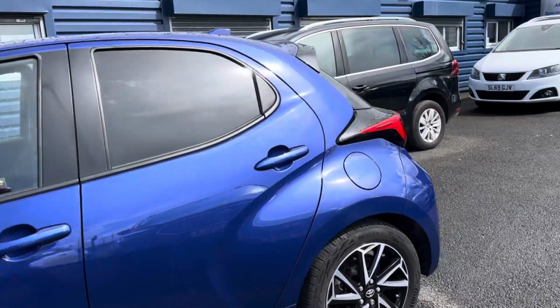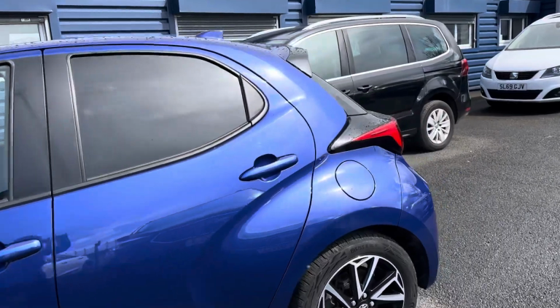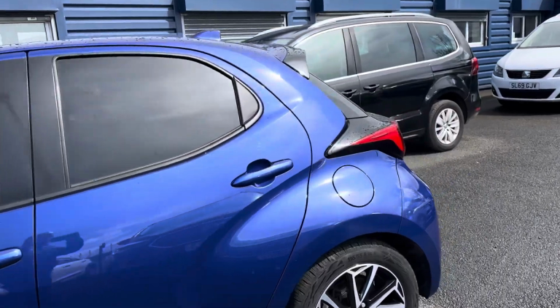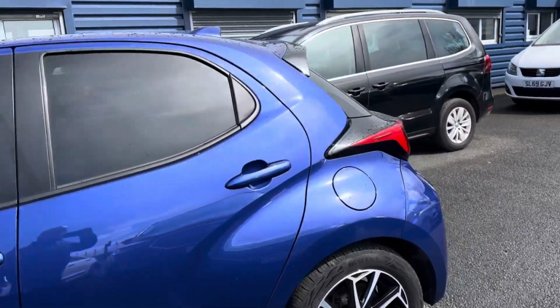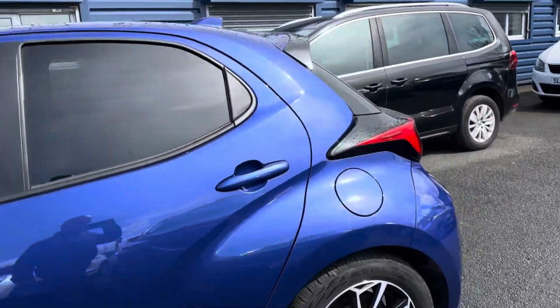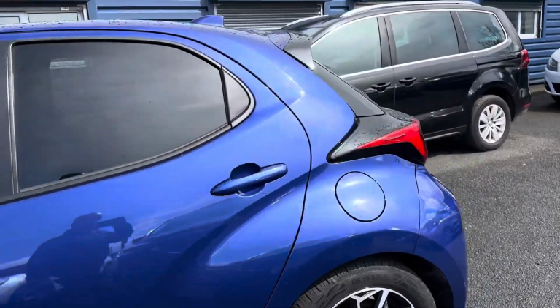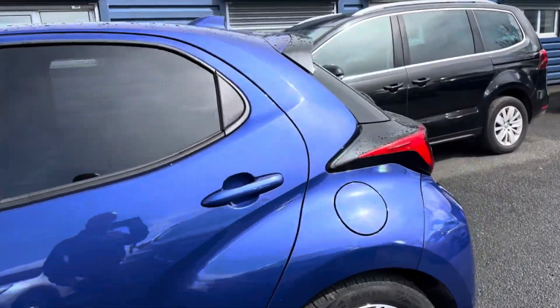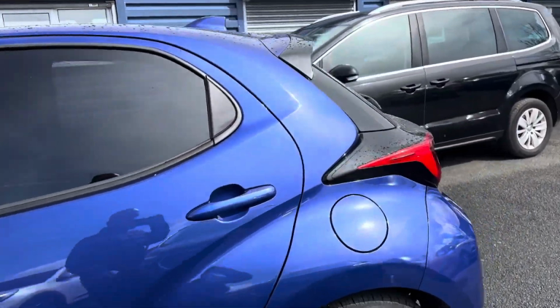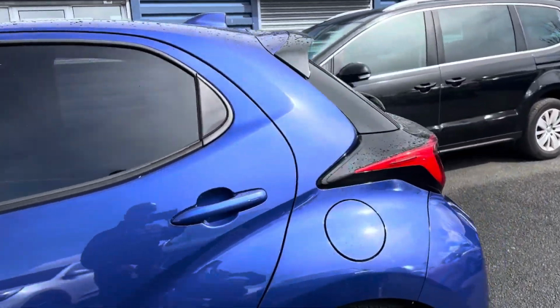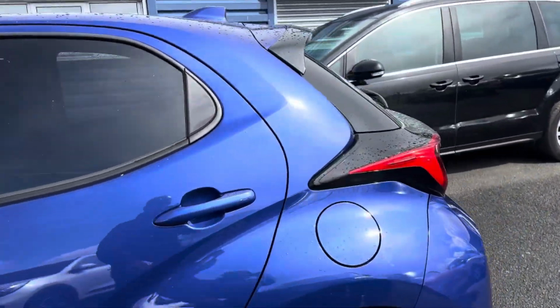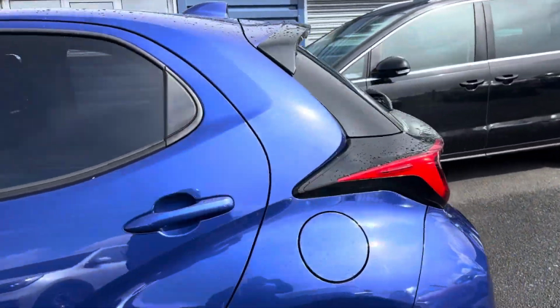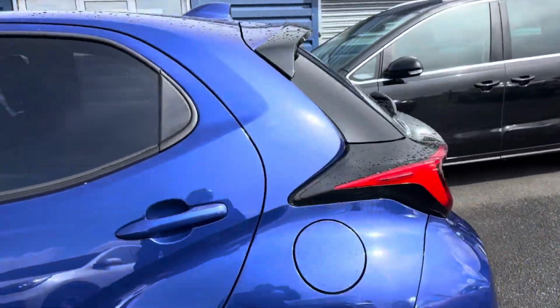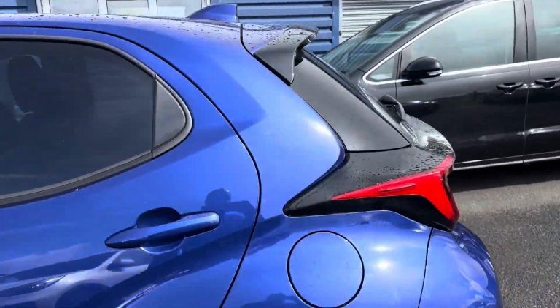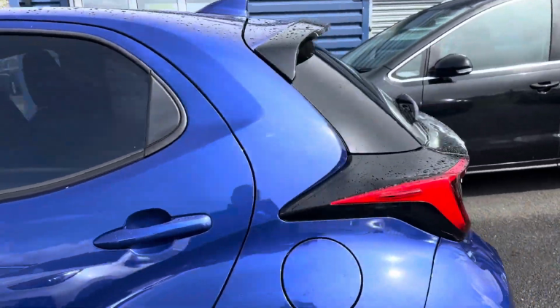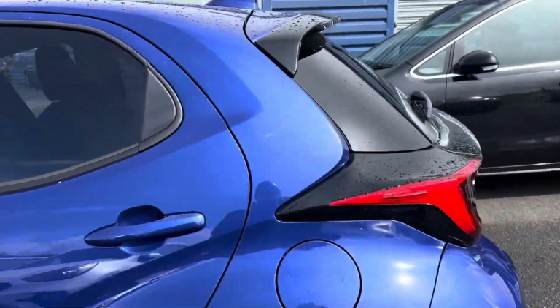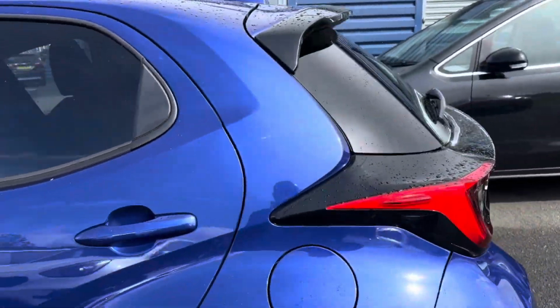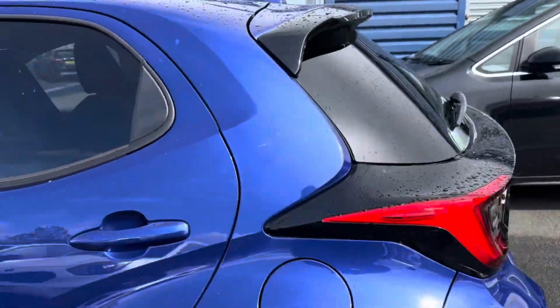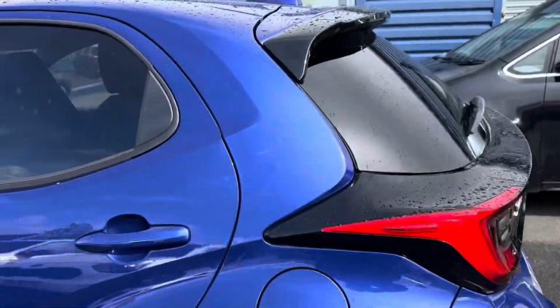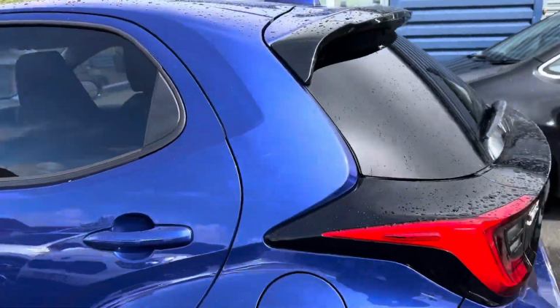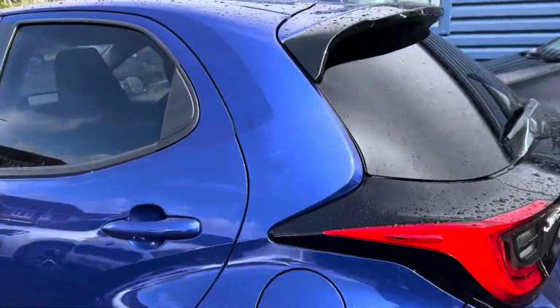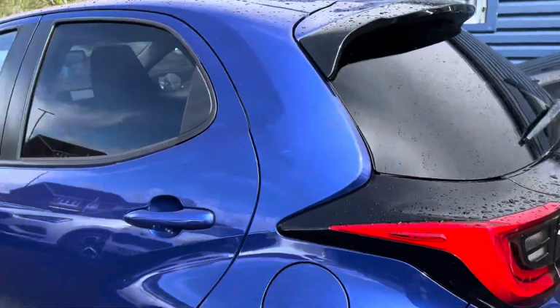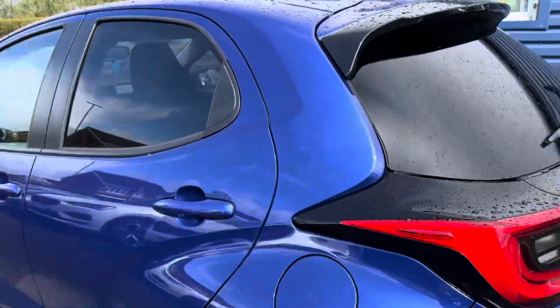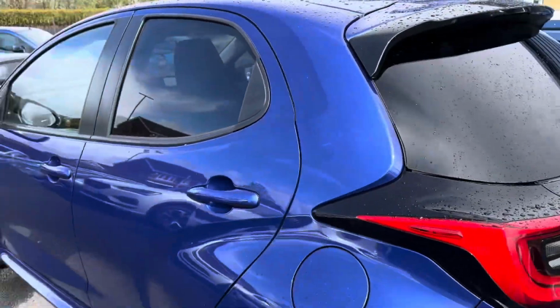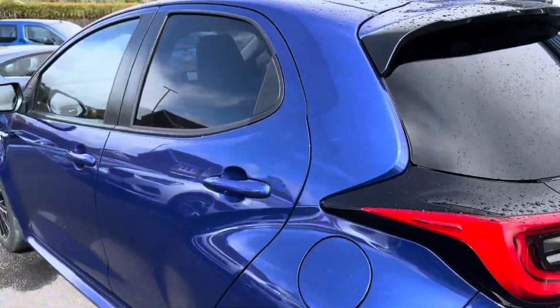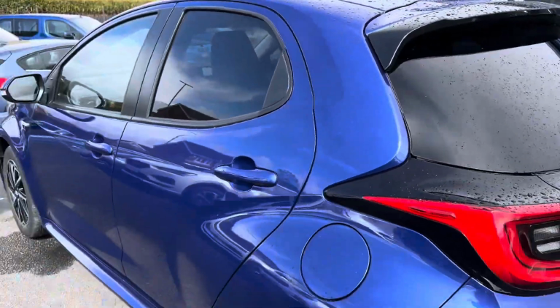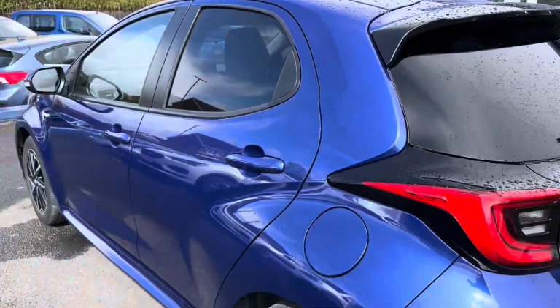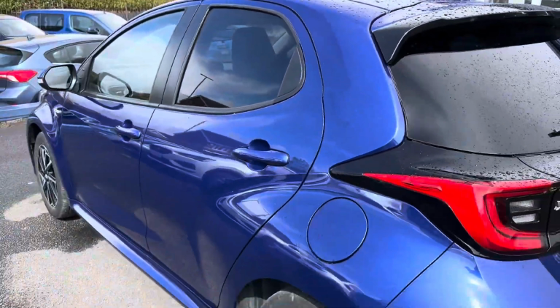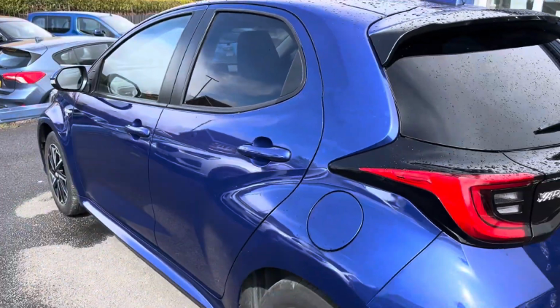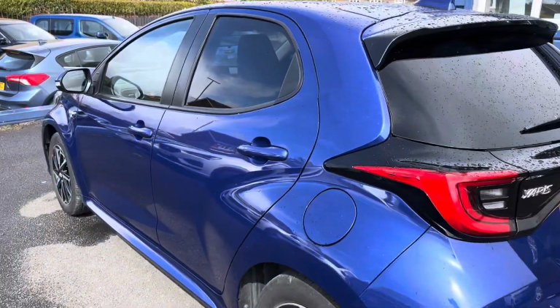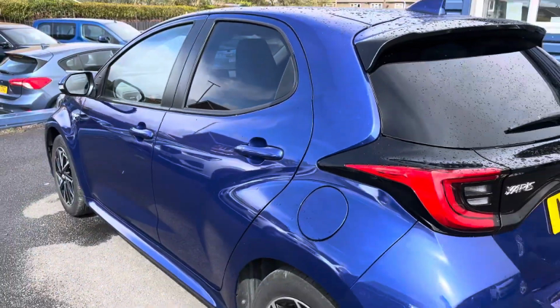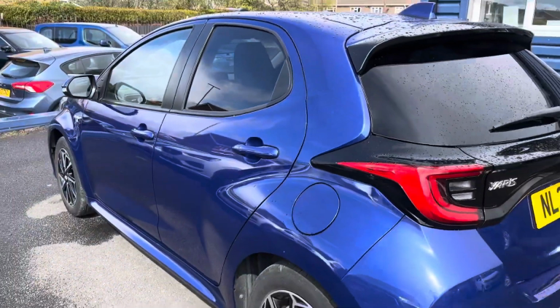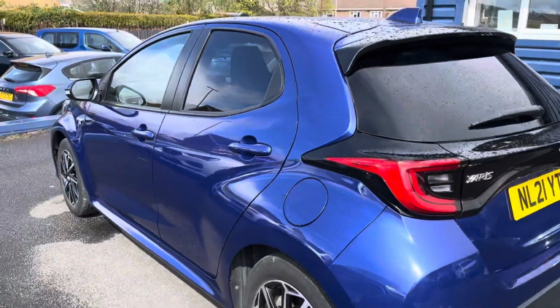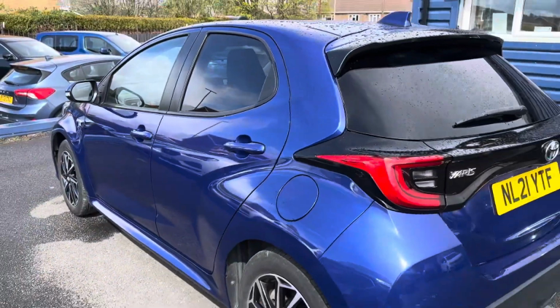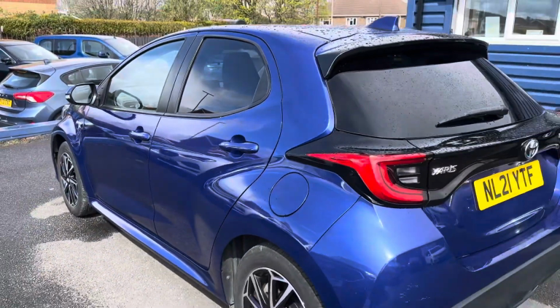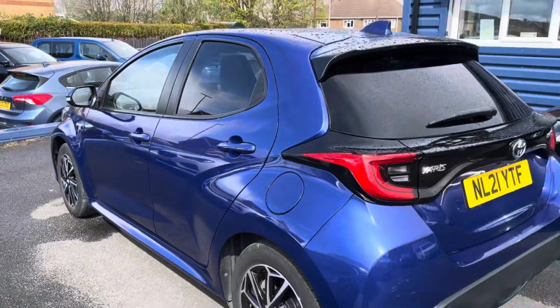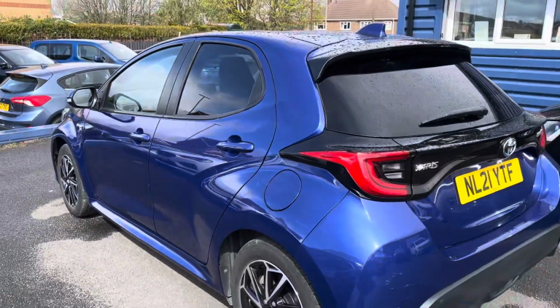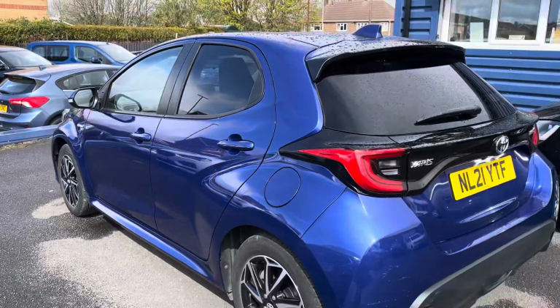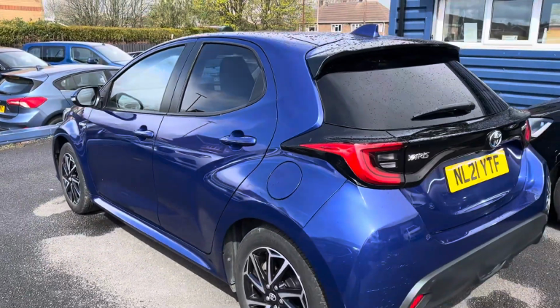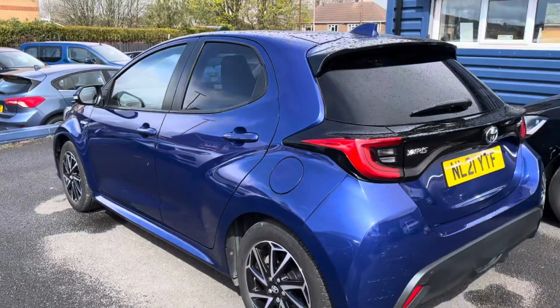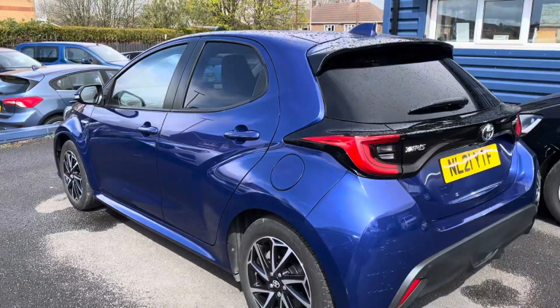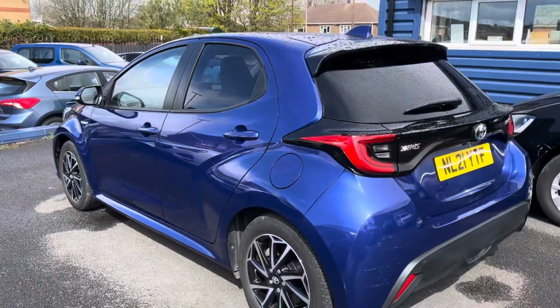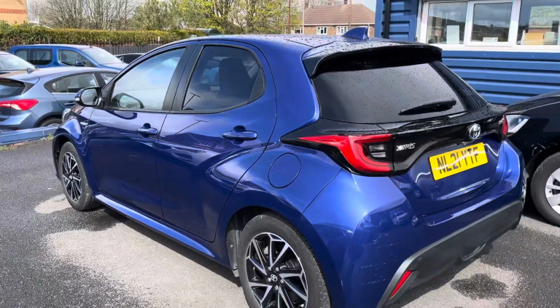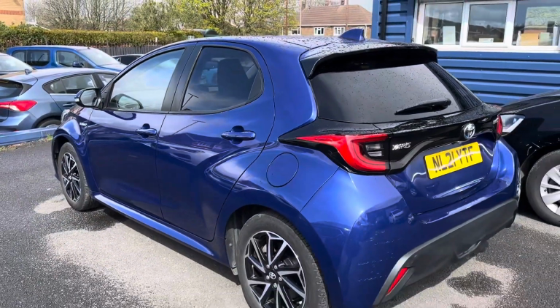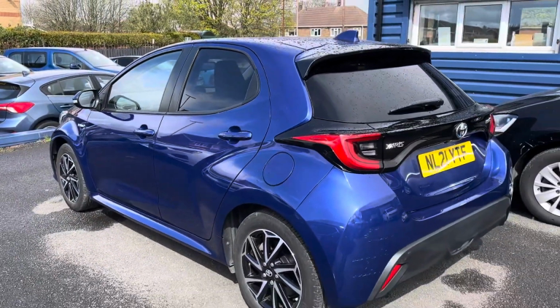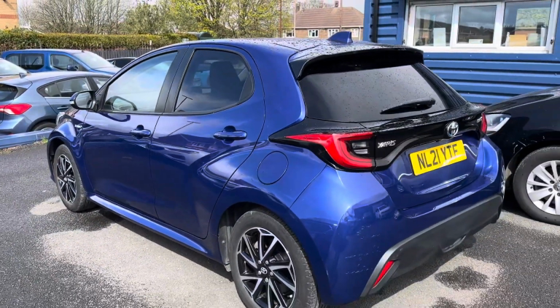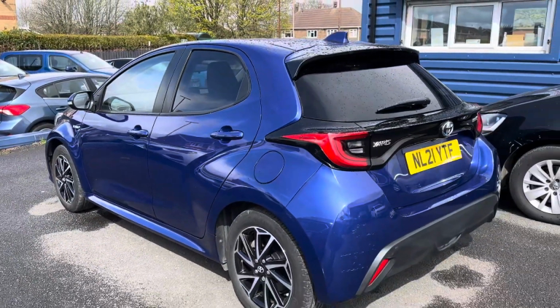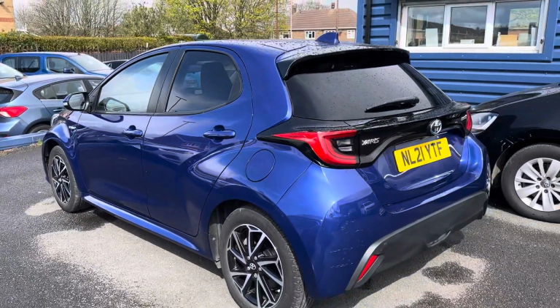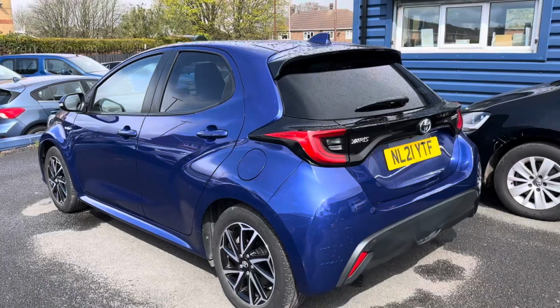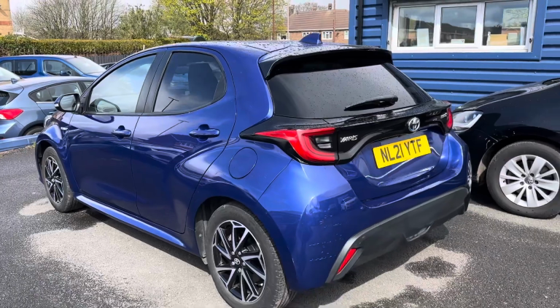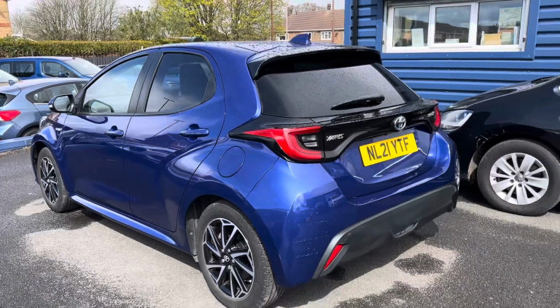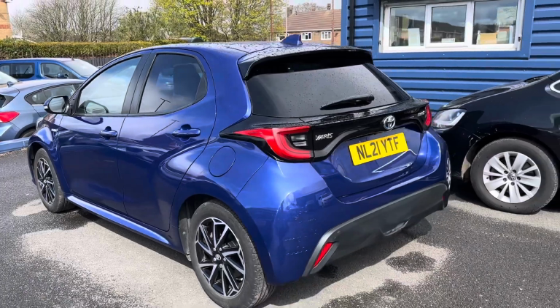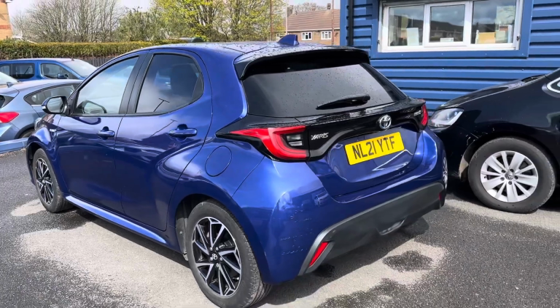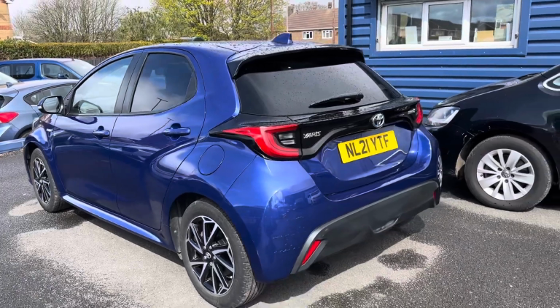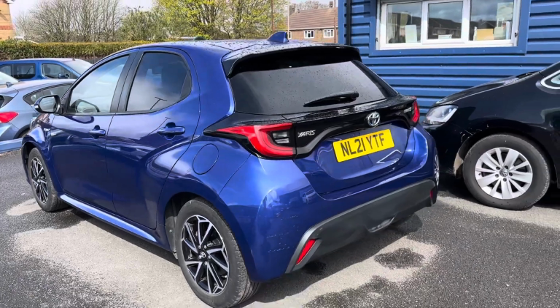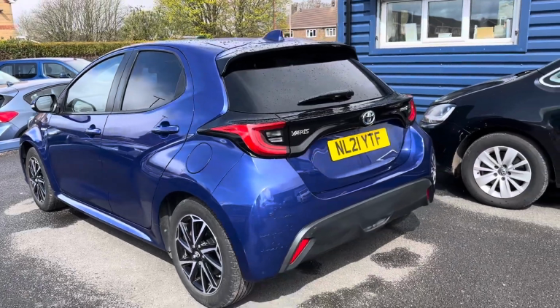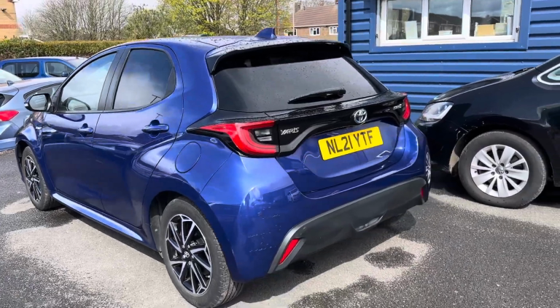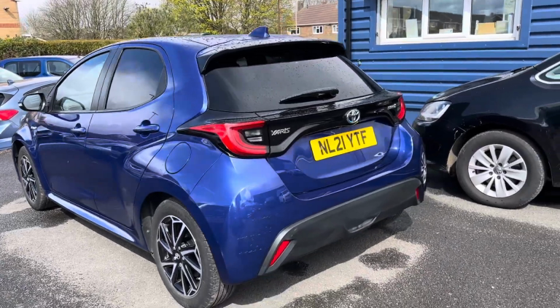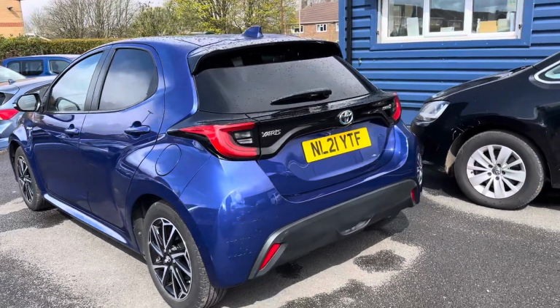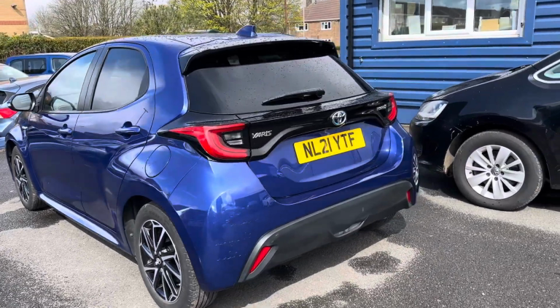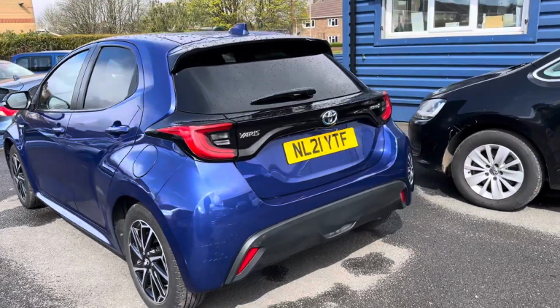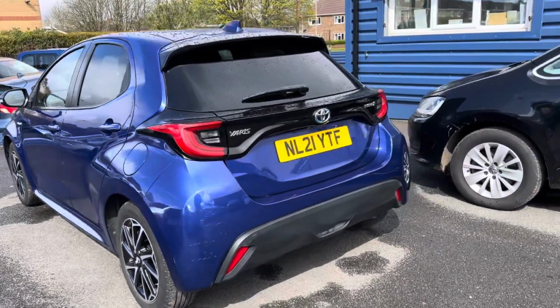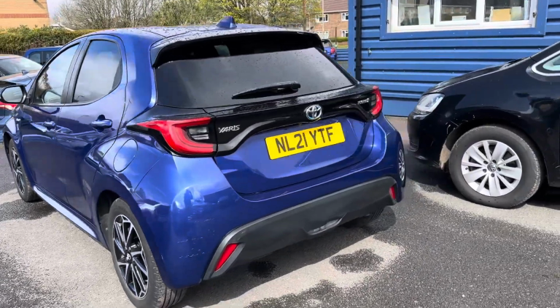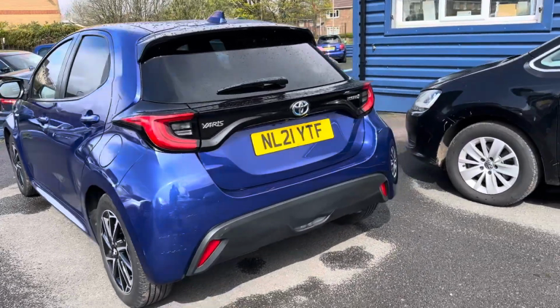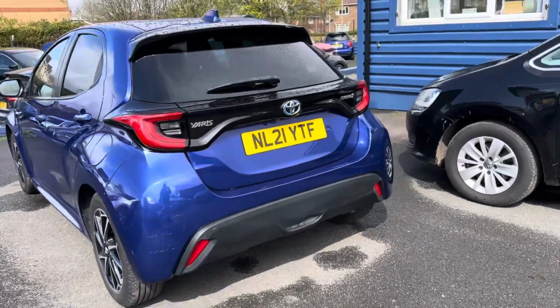If you don't want to miss out on this low mileage Yaris Hybrid, you can reserve the car with a fully refundable £200 holding deposit.